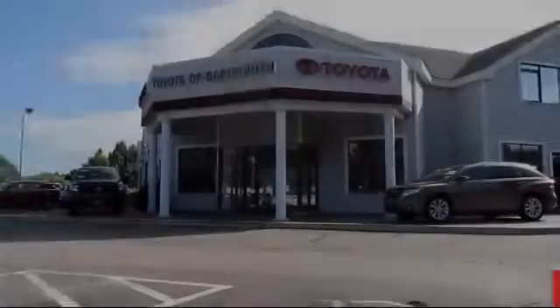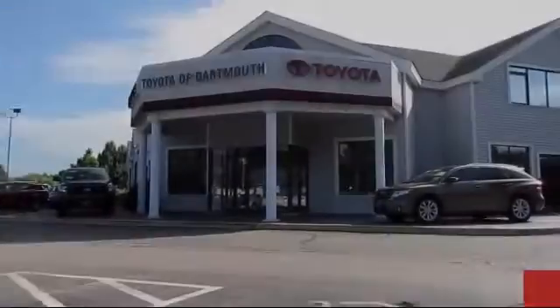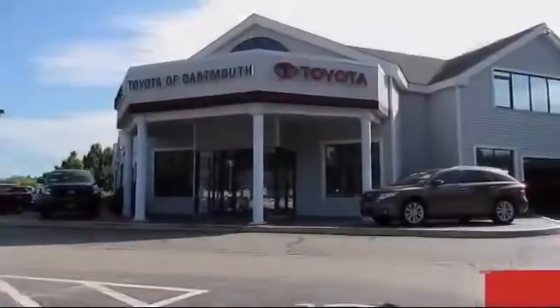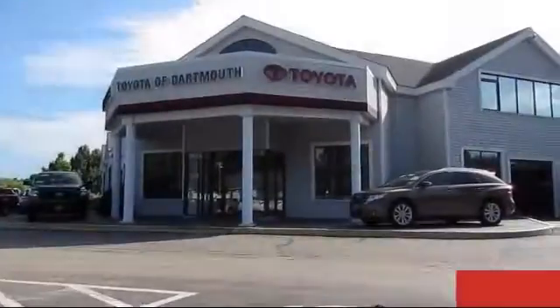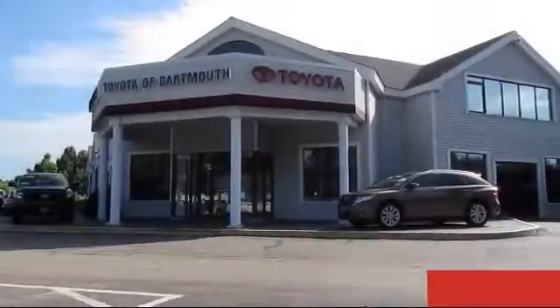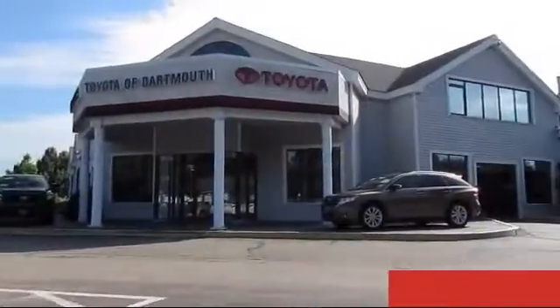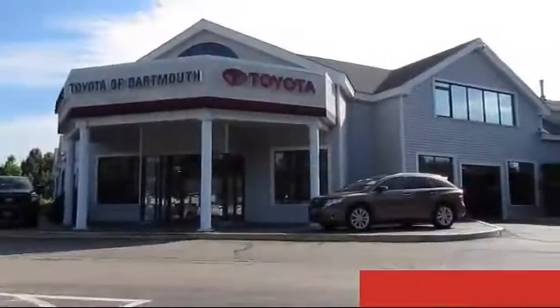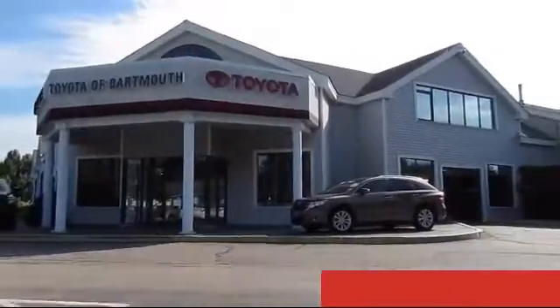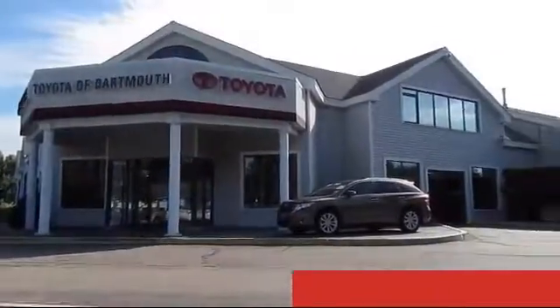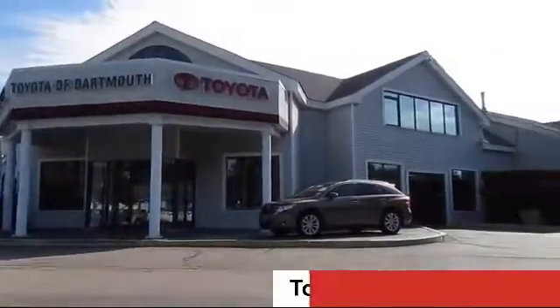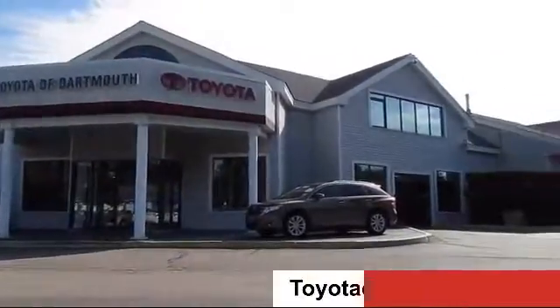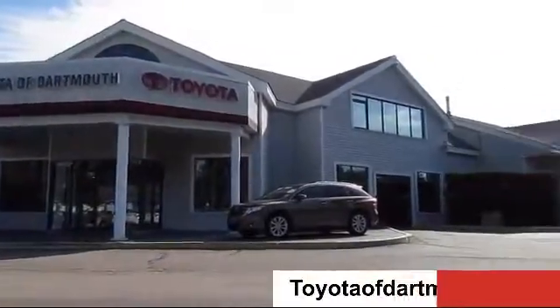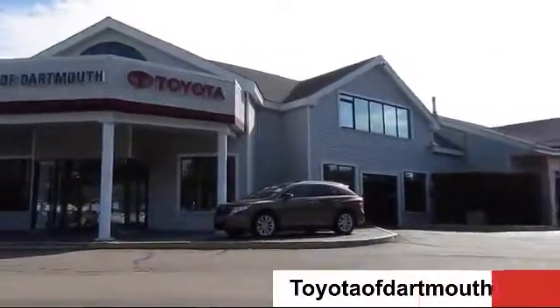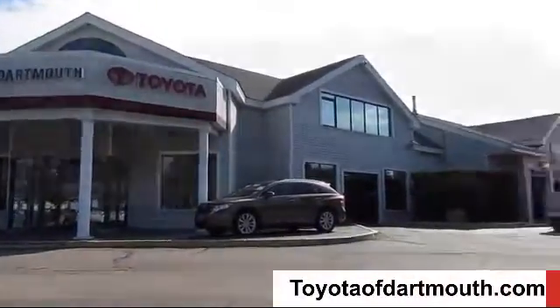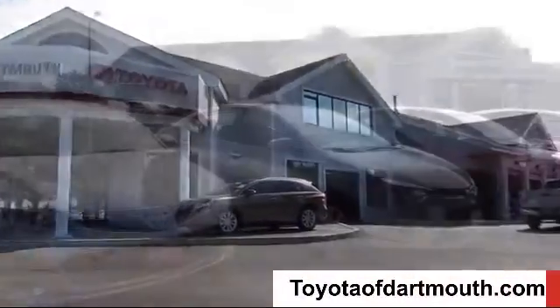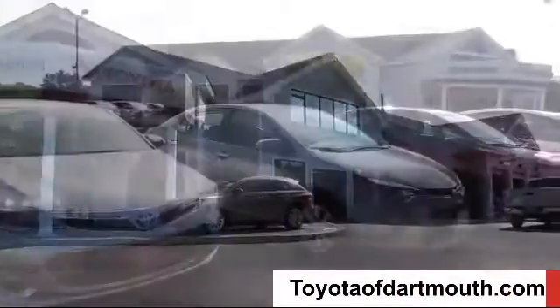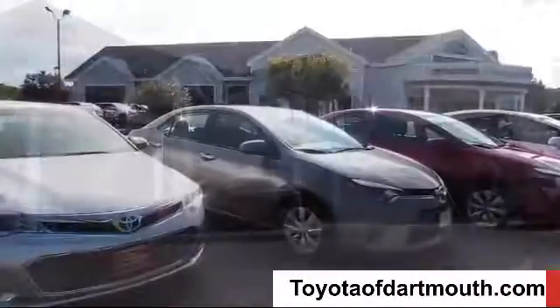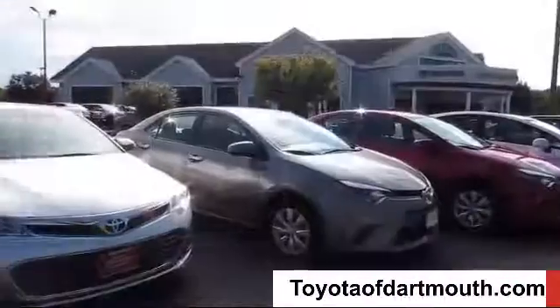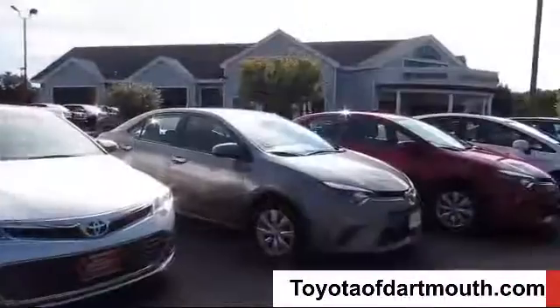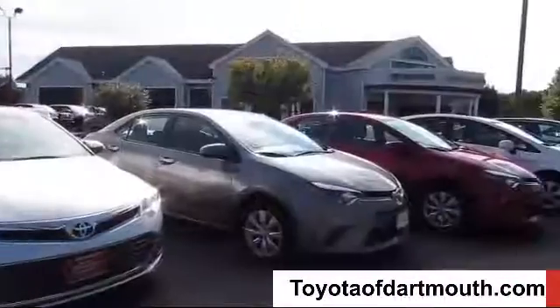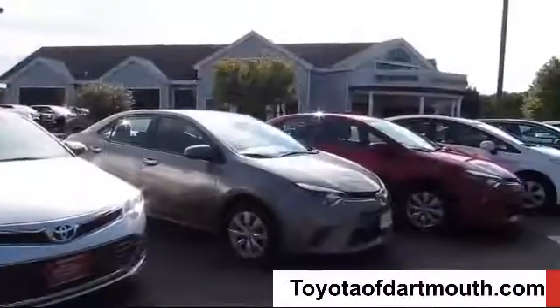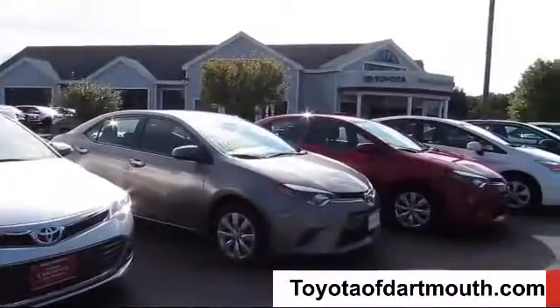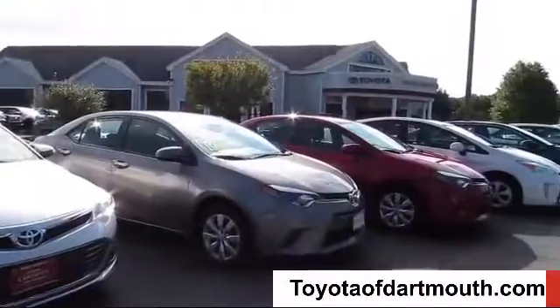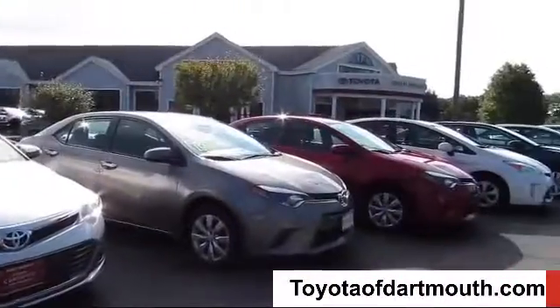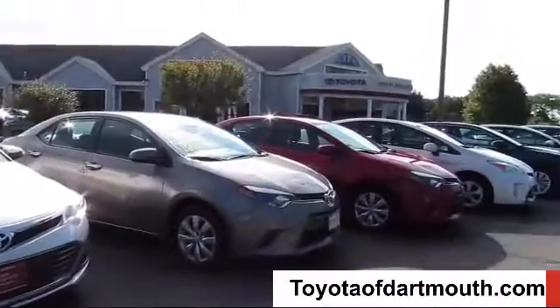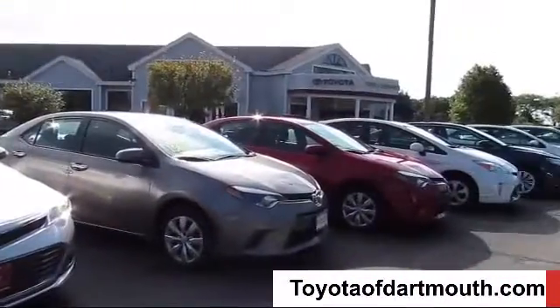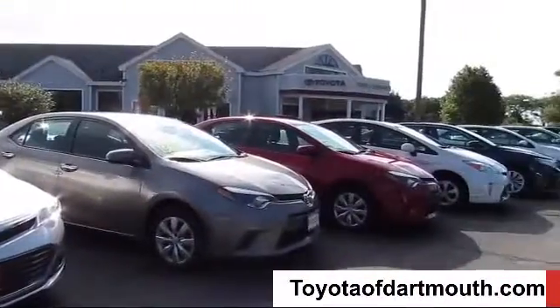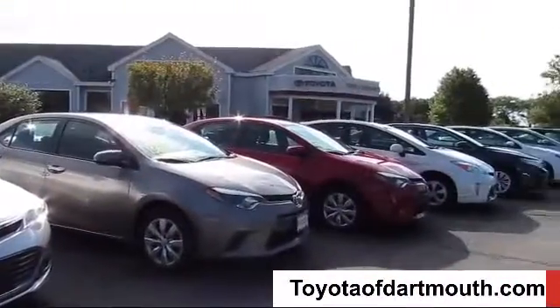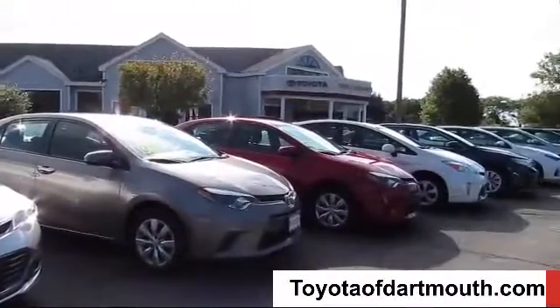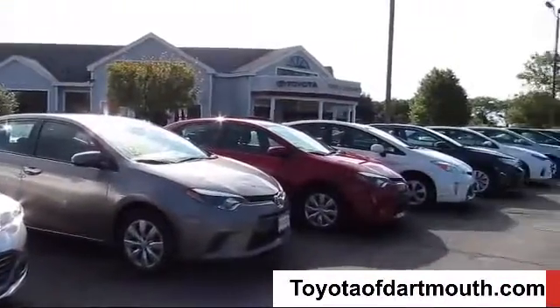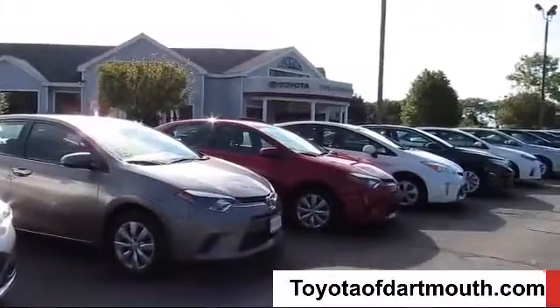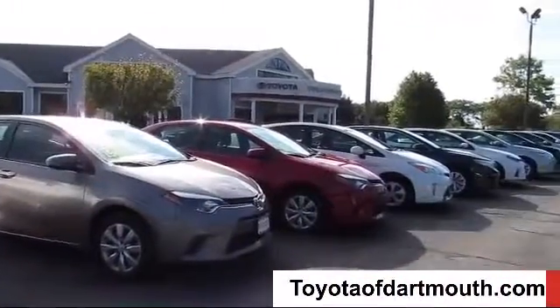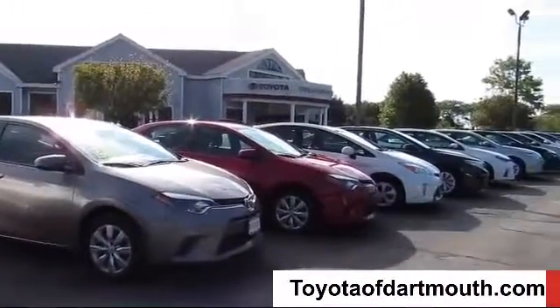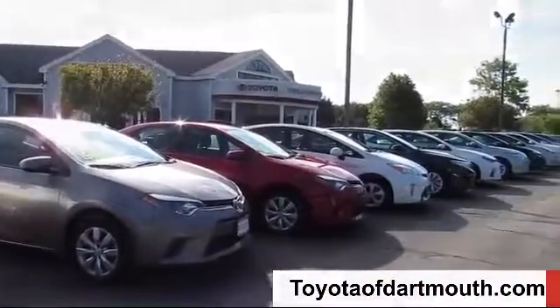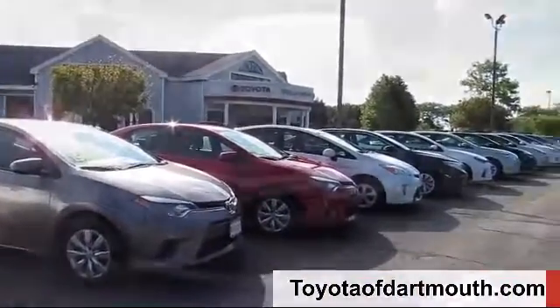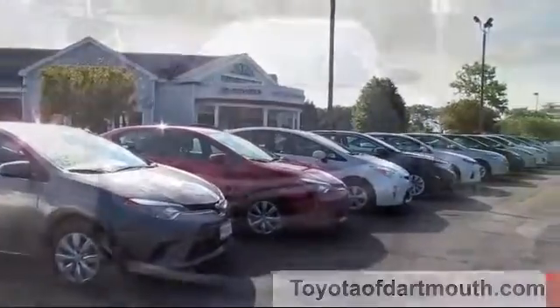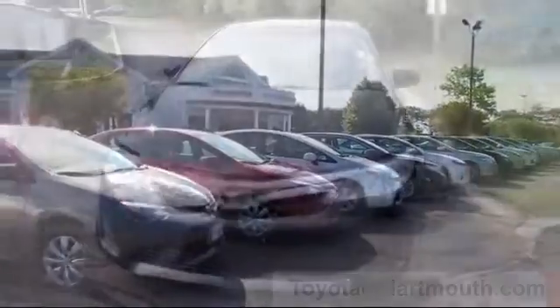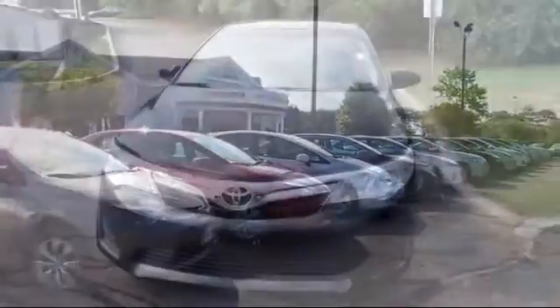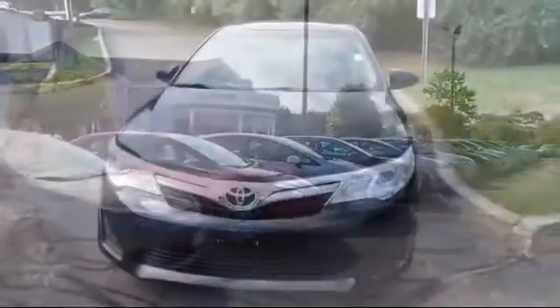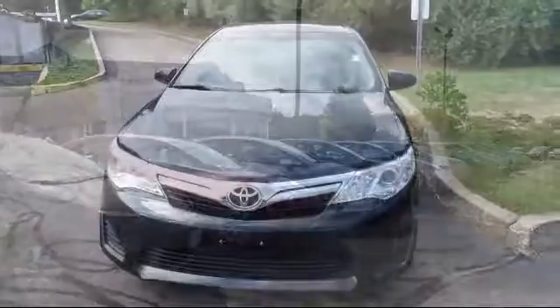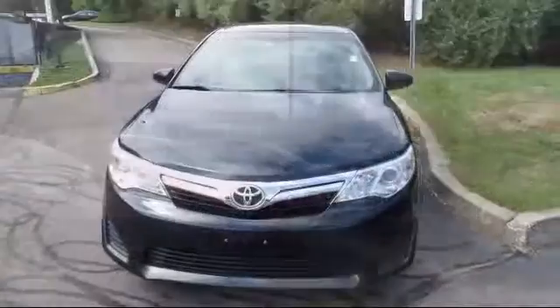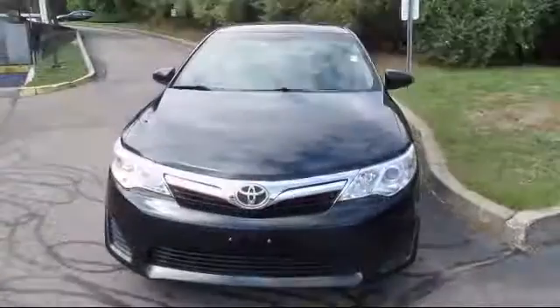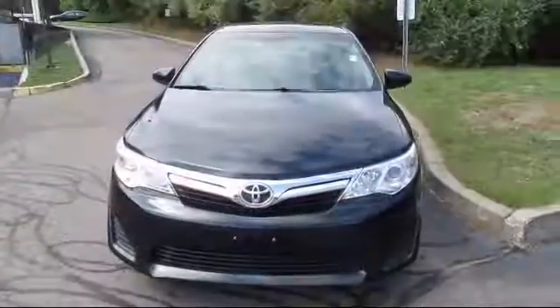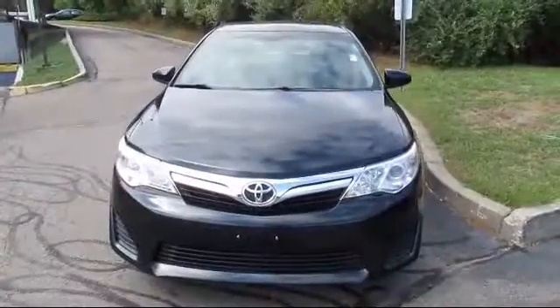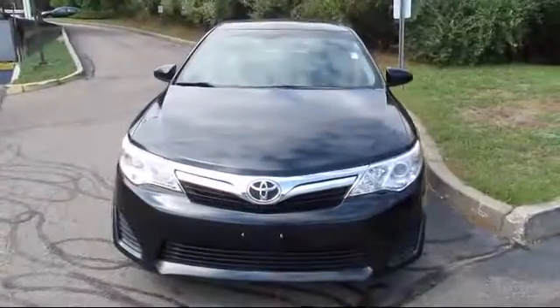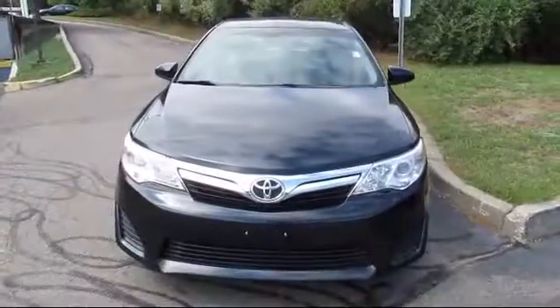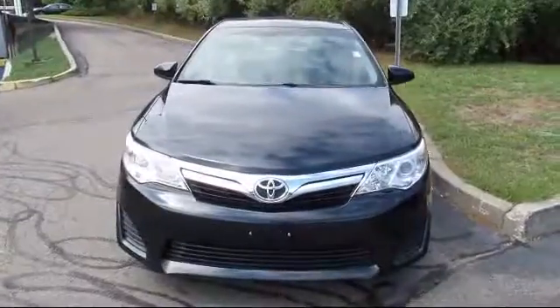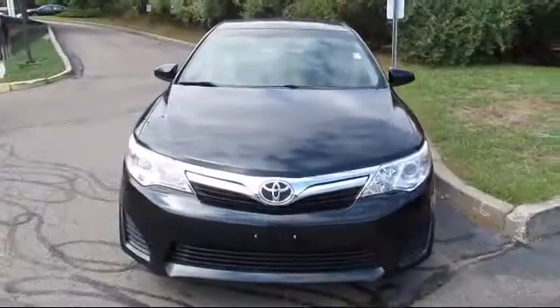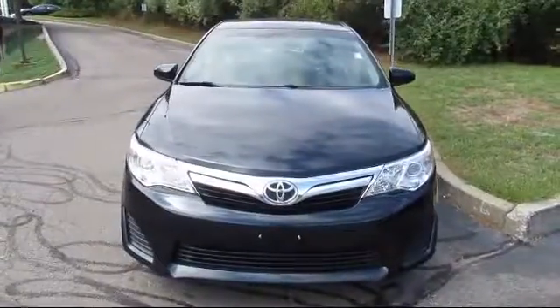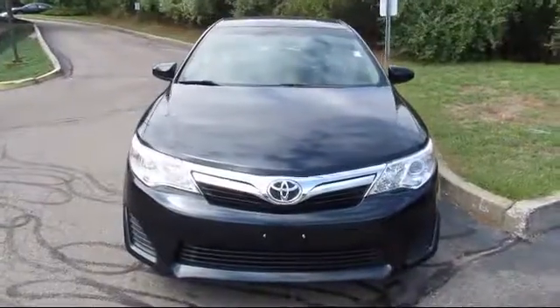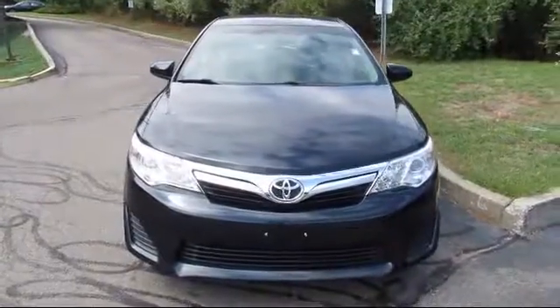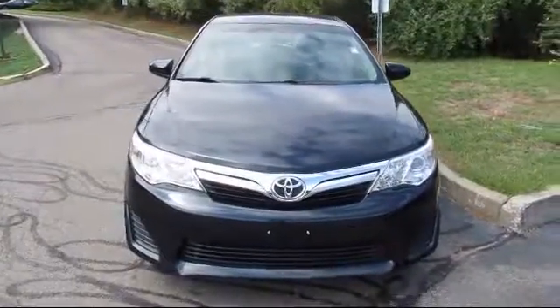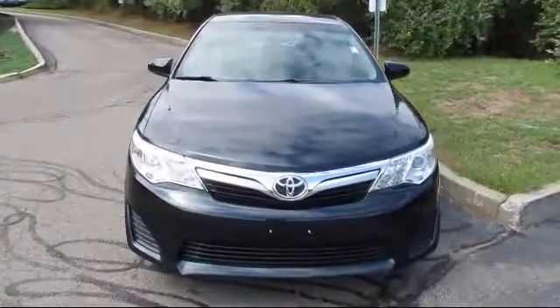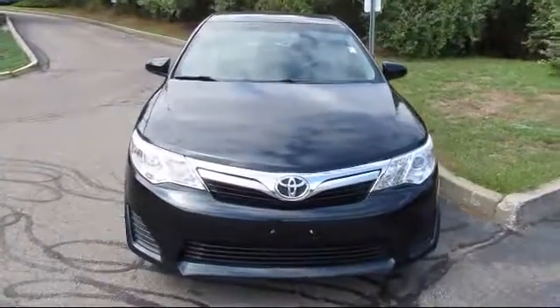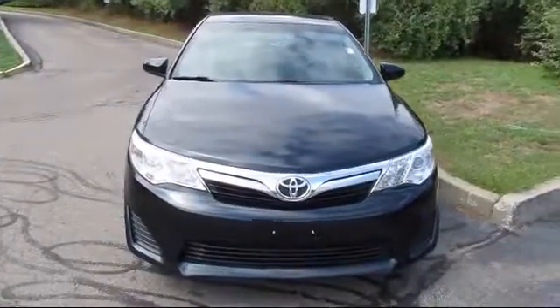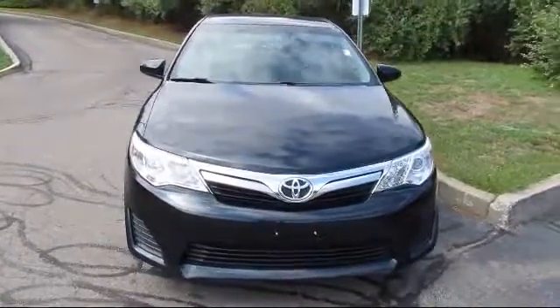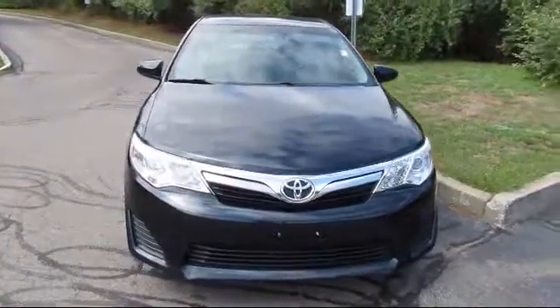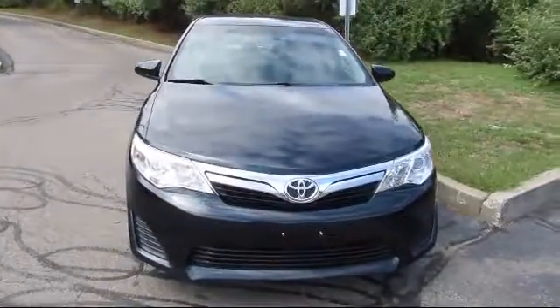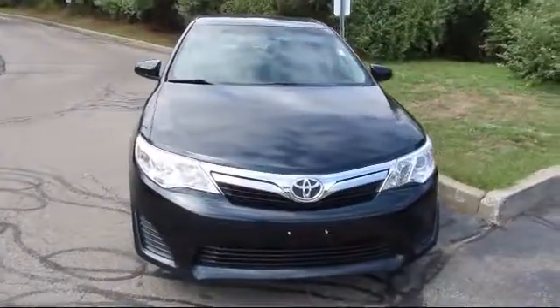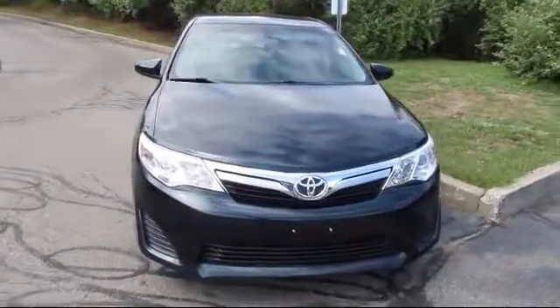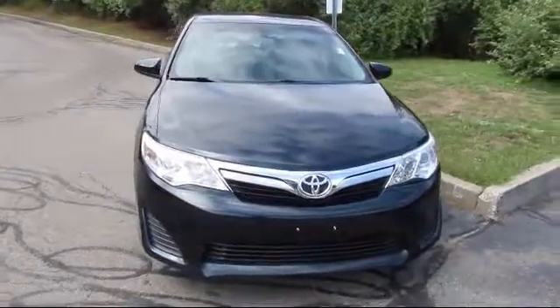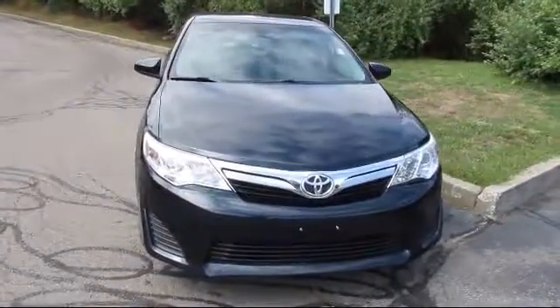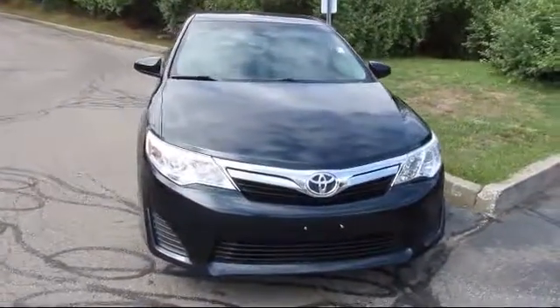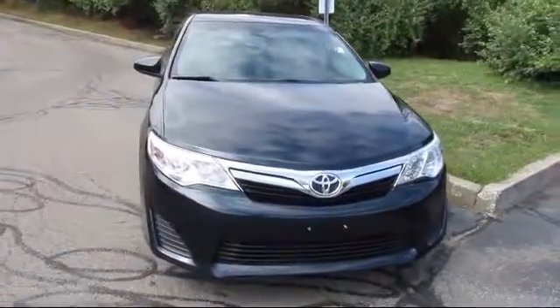Welcome to Toyota of Dartmouth. Here's a look at one of our quality pre-owned vehicles from our great selection of cars.